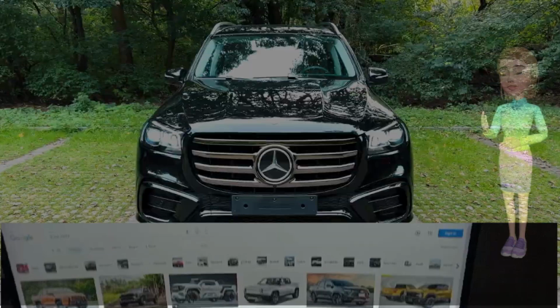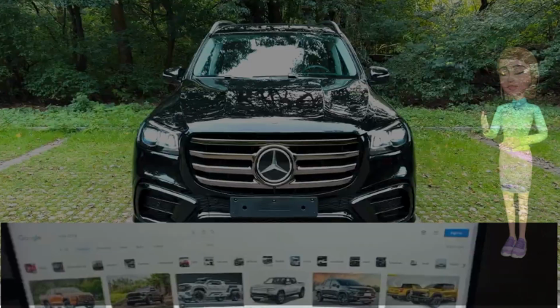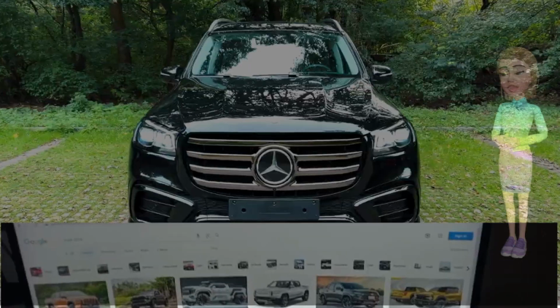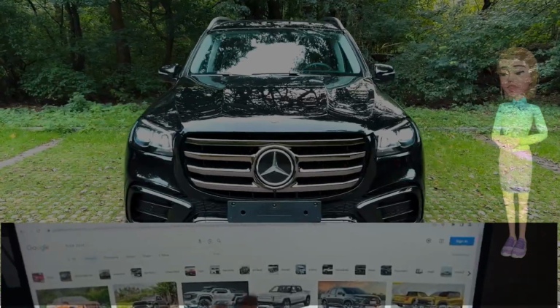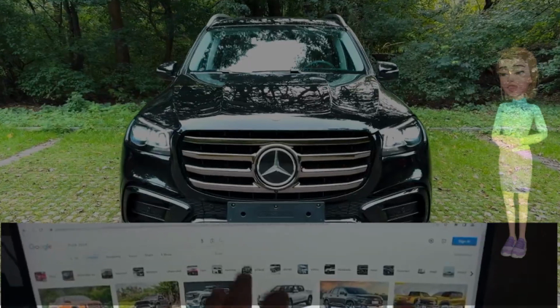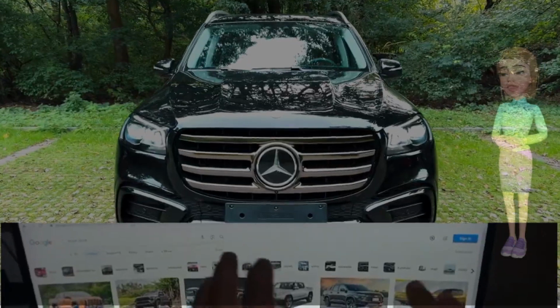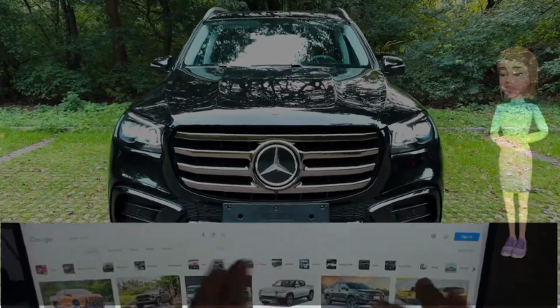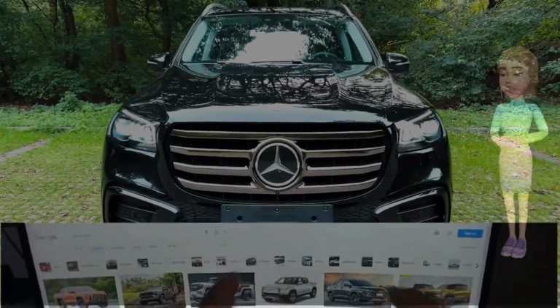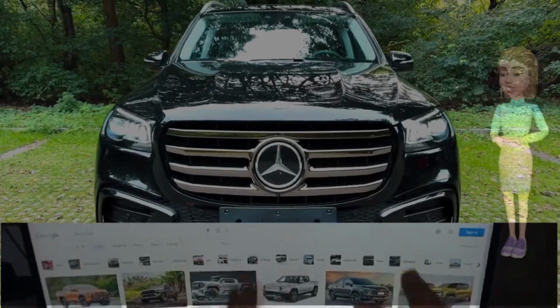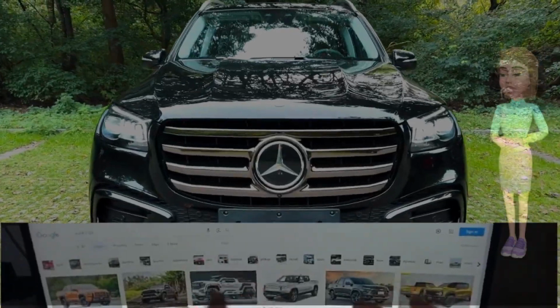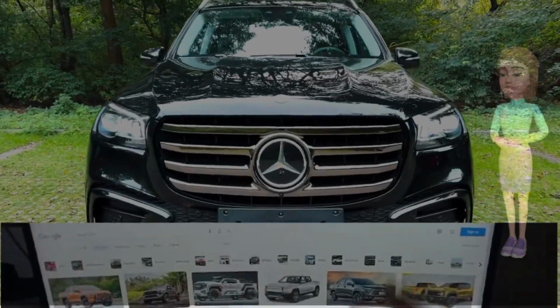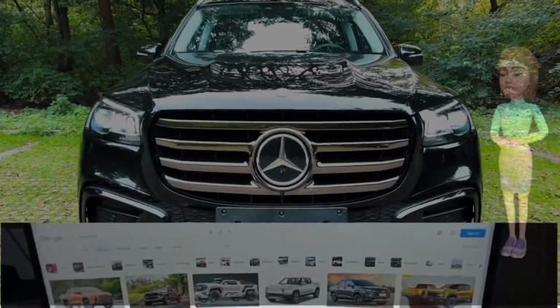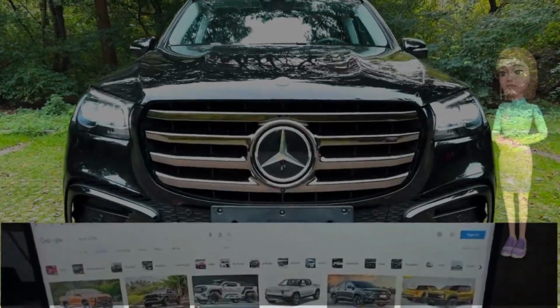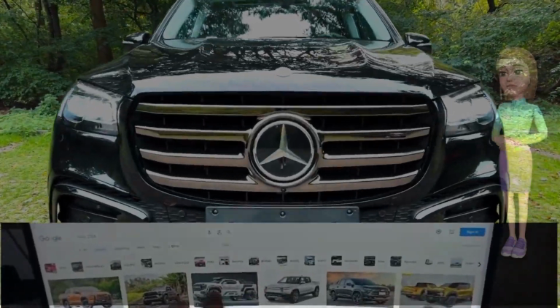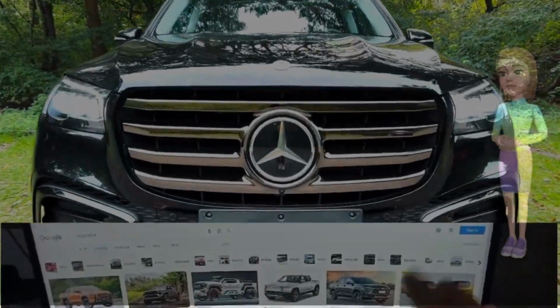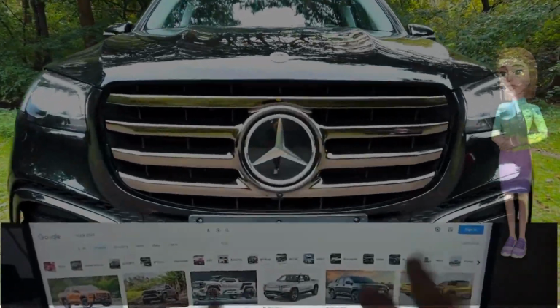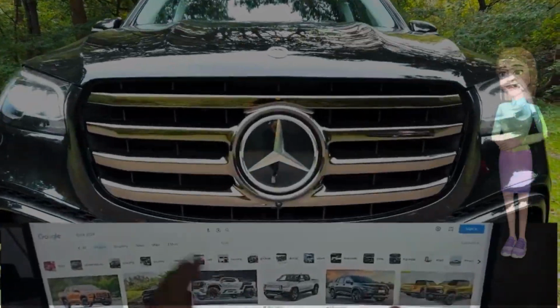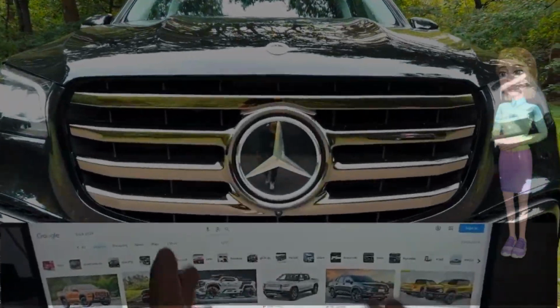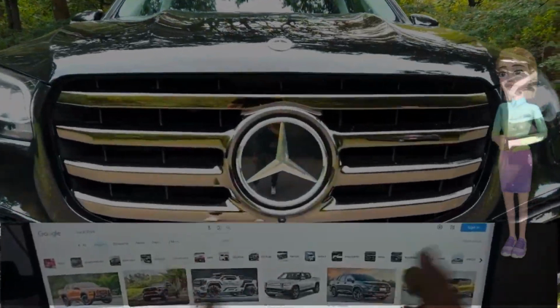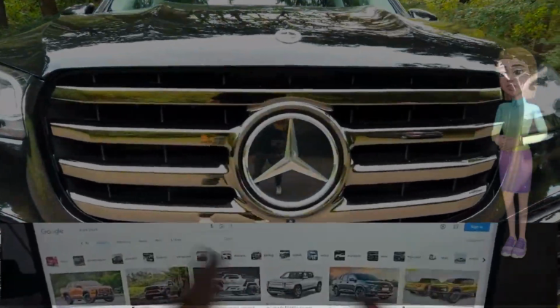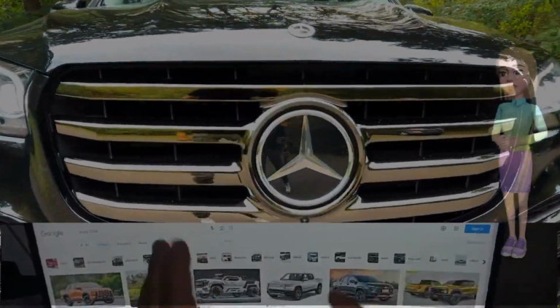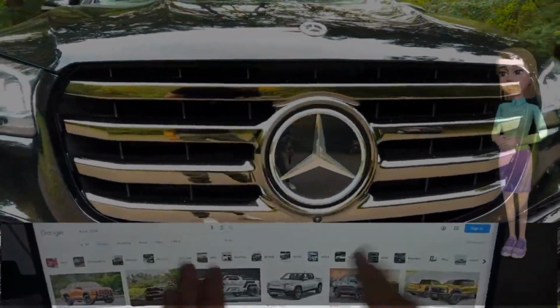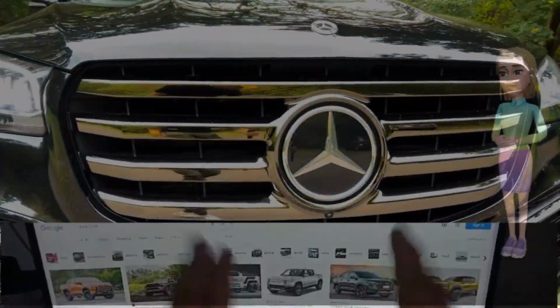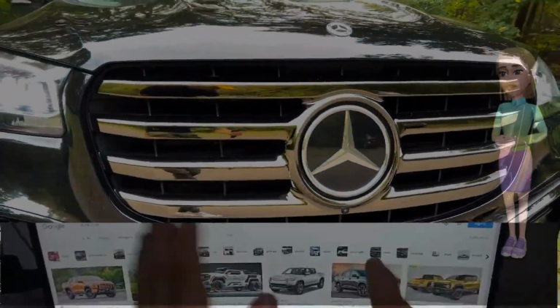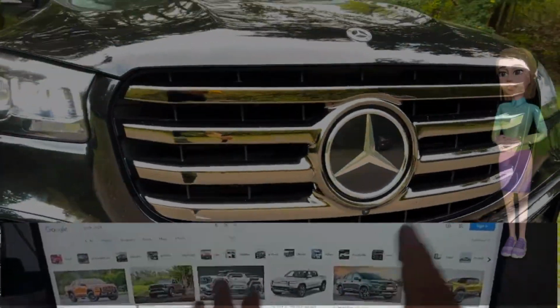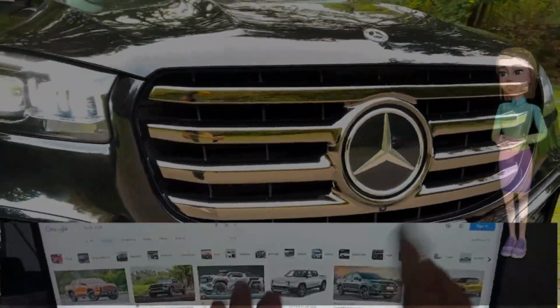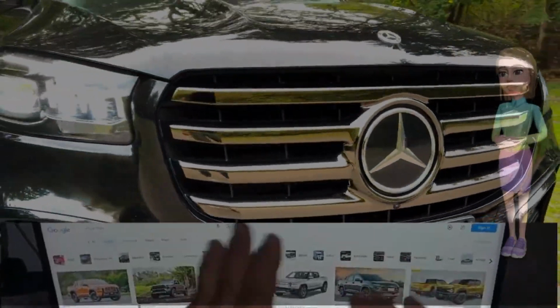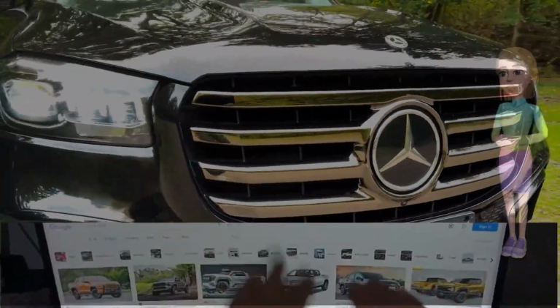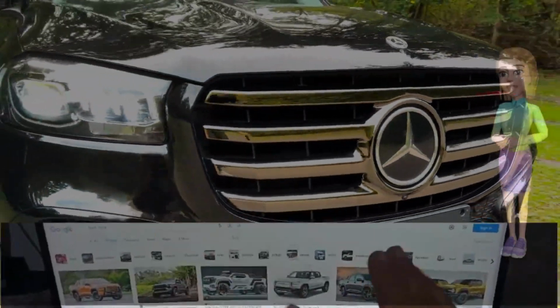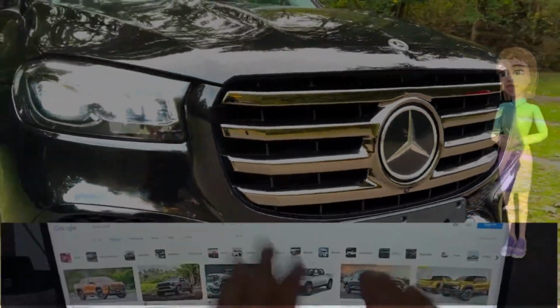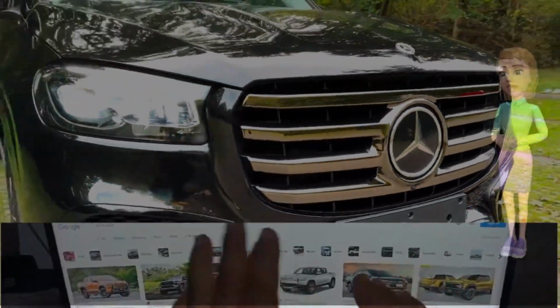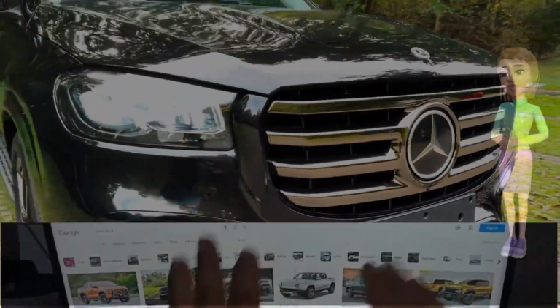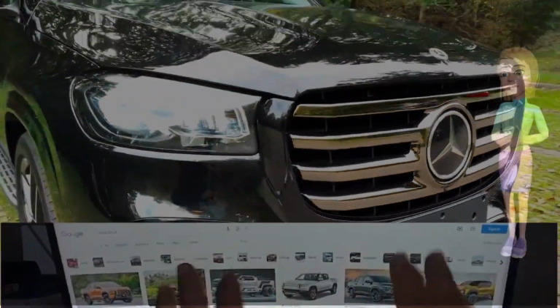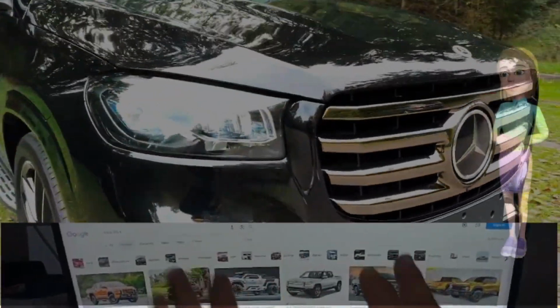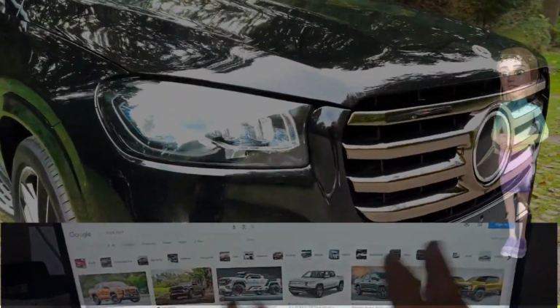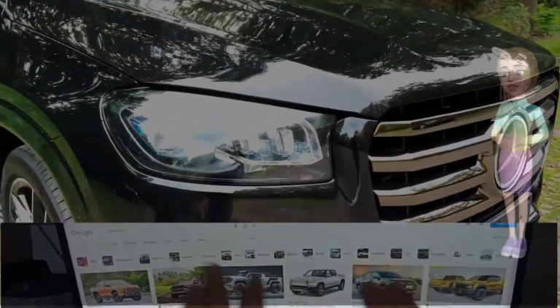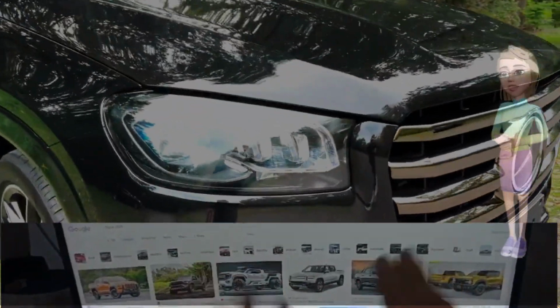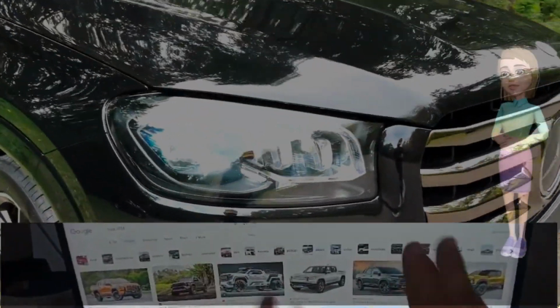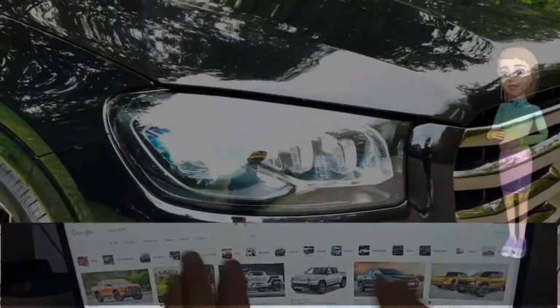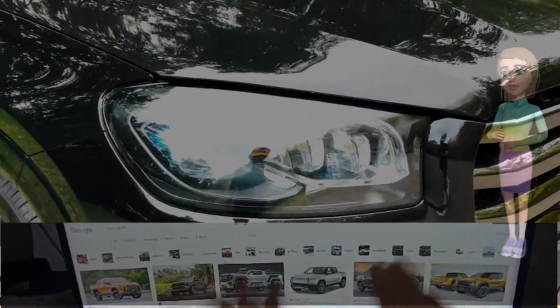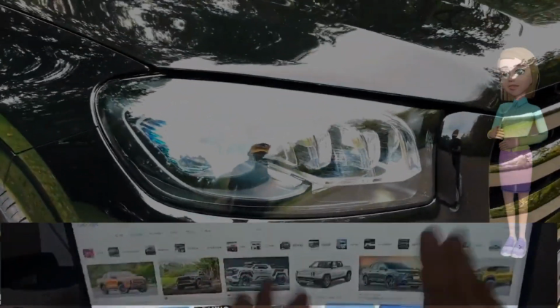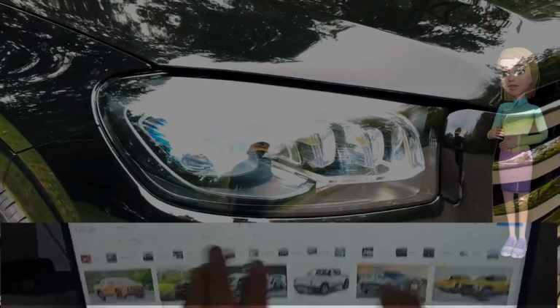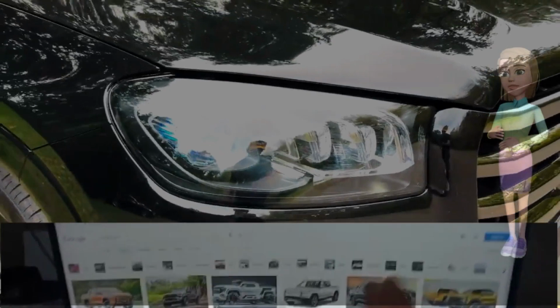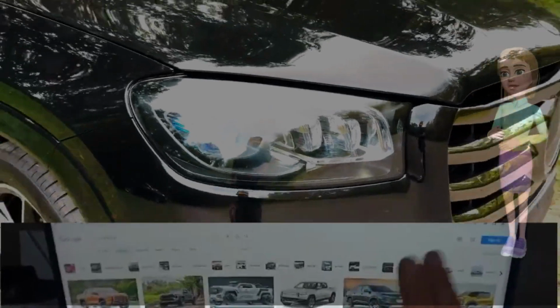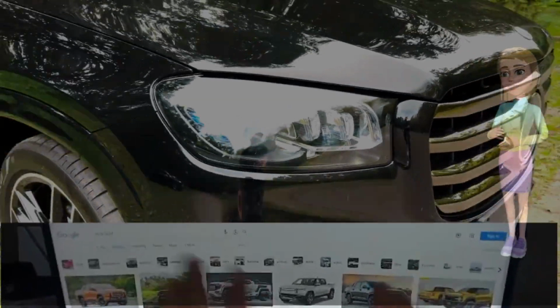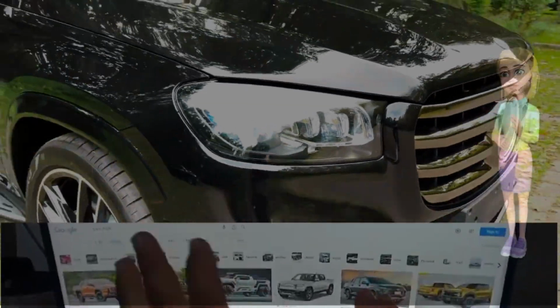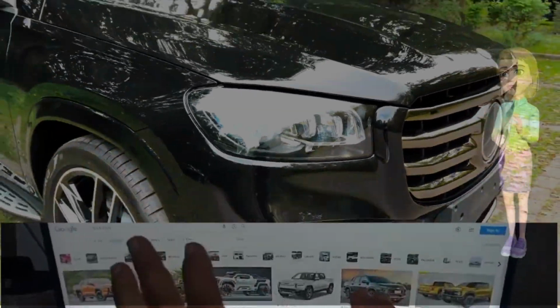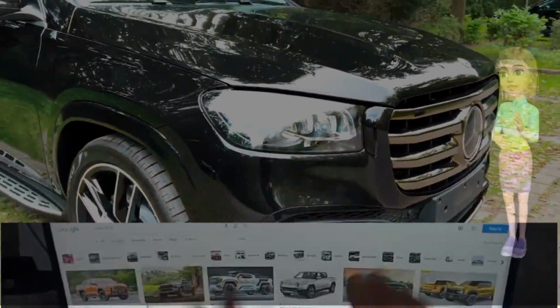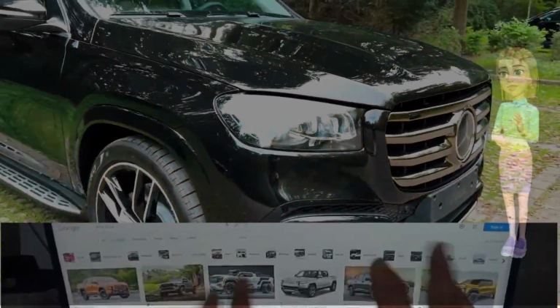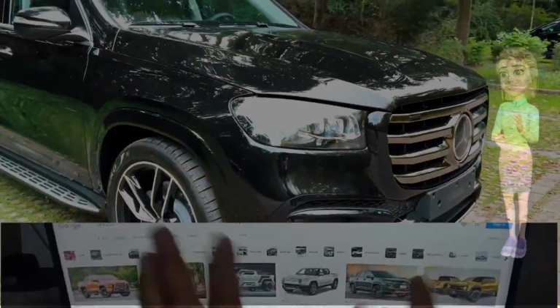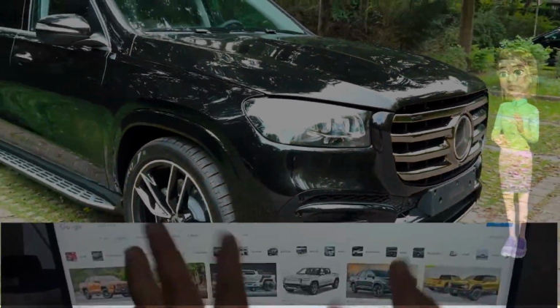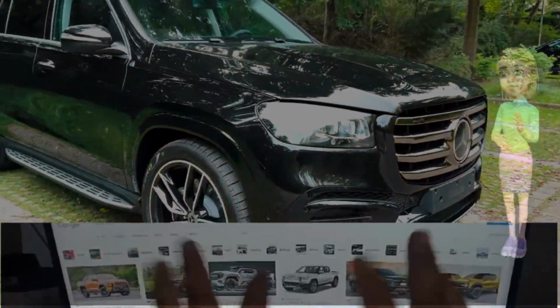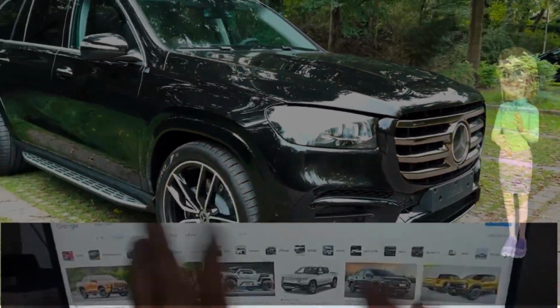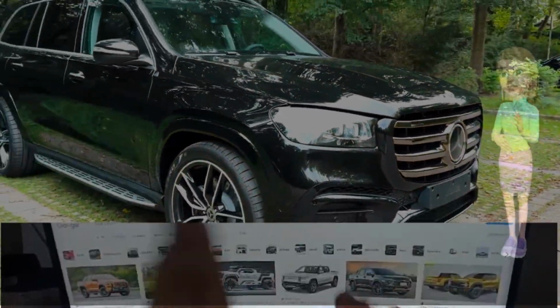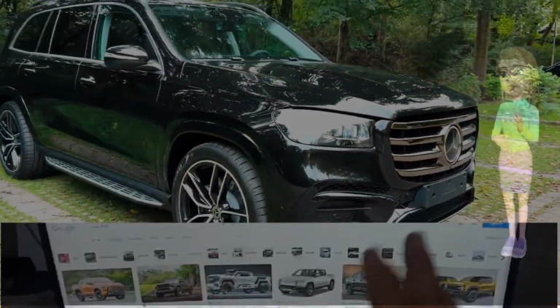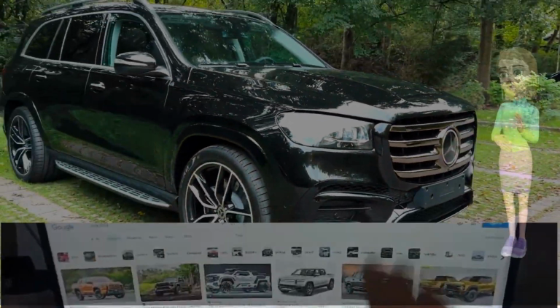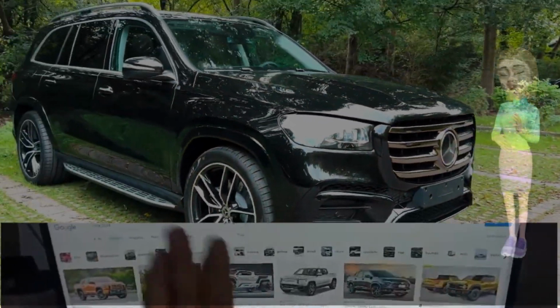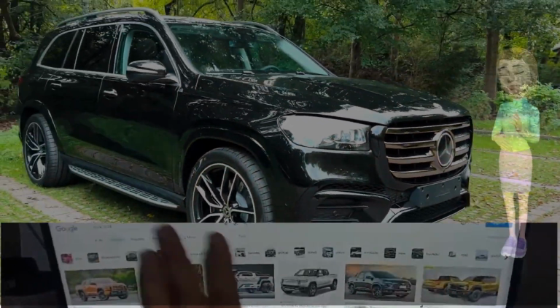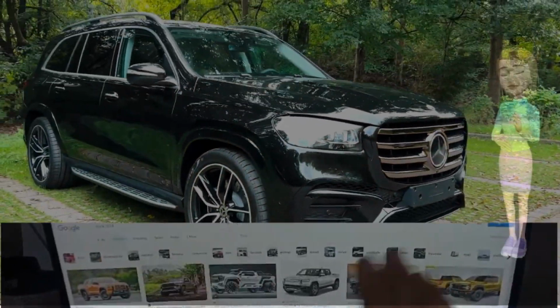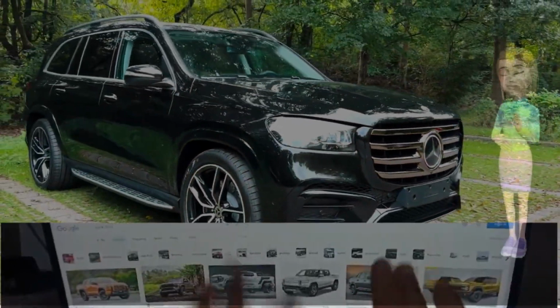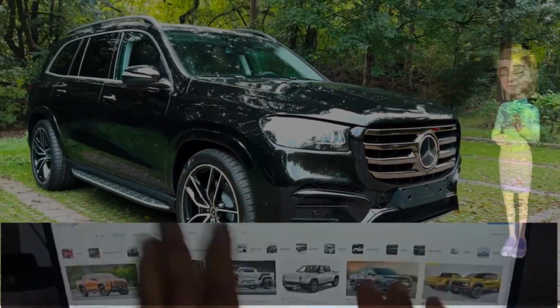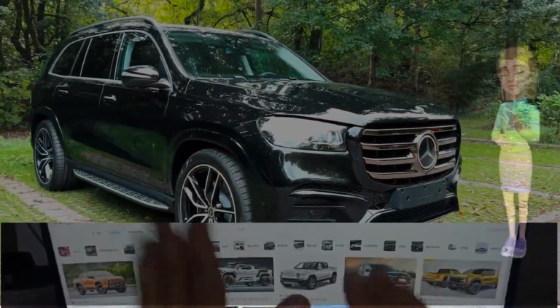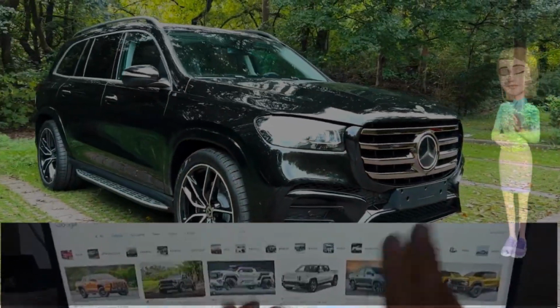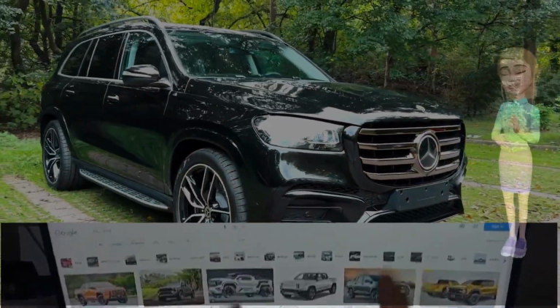Unveiling elegance. The 2024 Mercedes GLS facelift. A symphony of design, comfort, and performance.